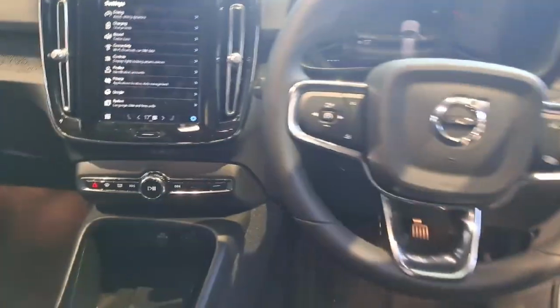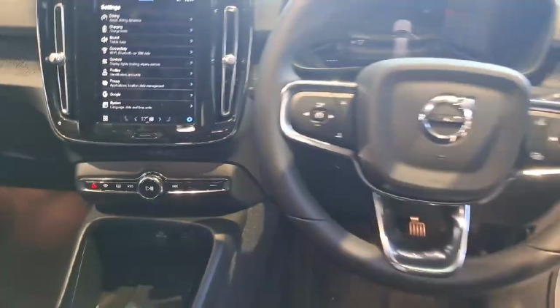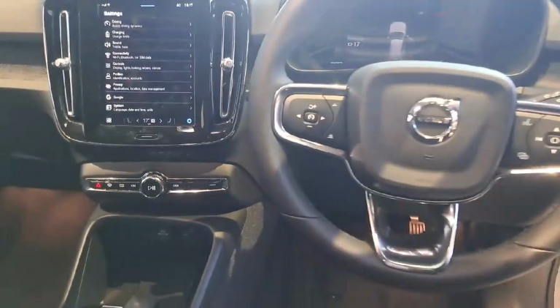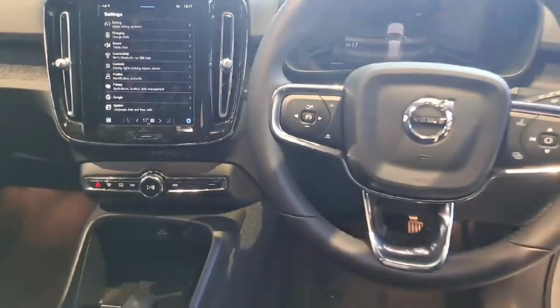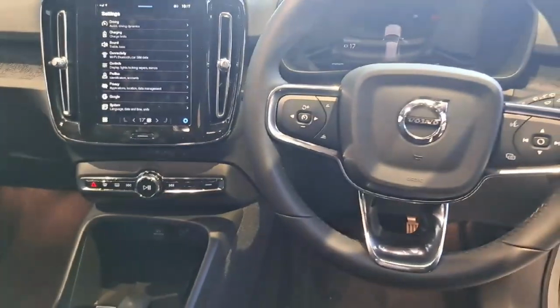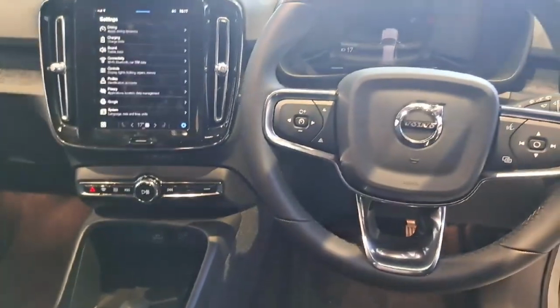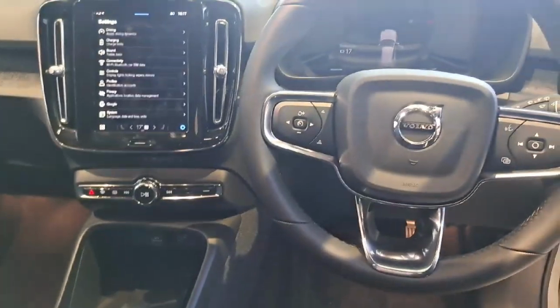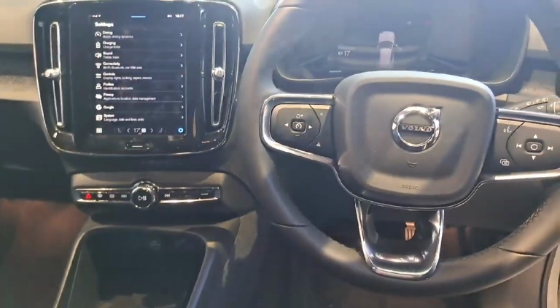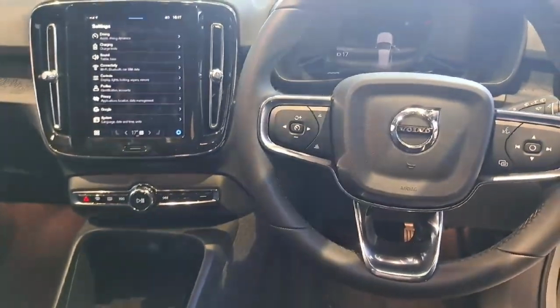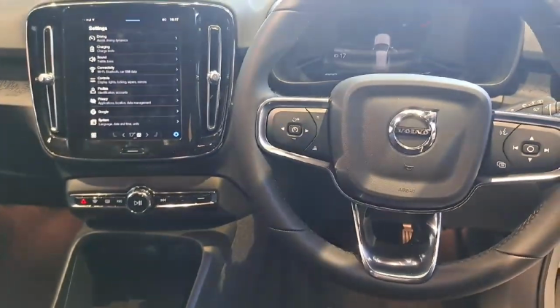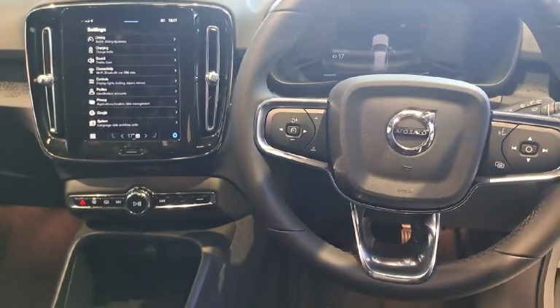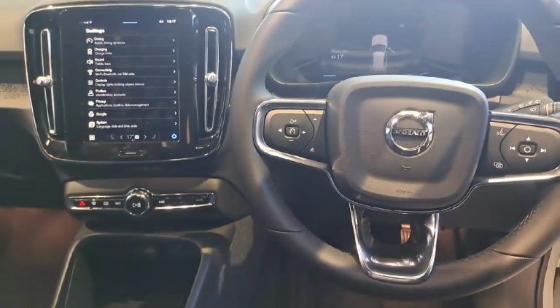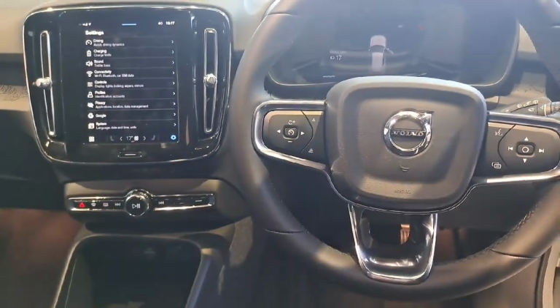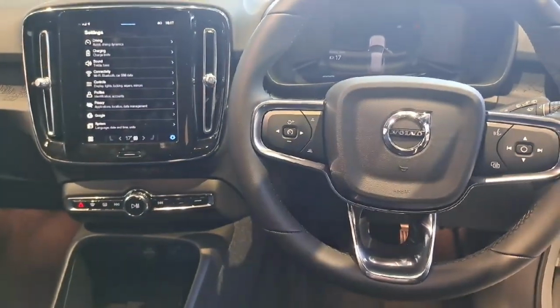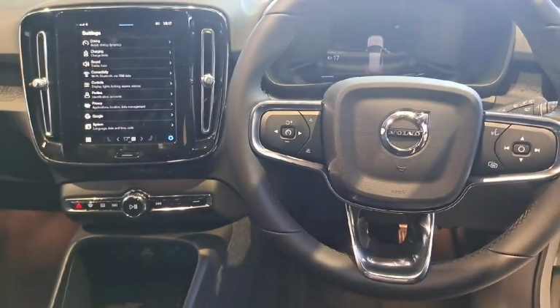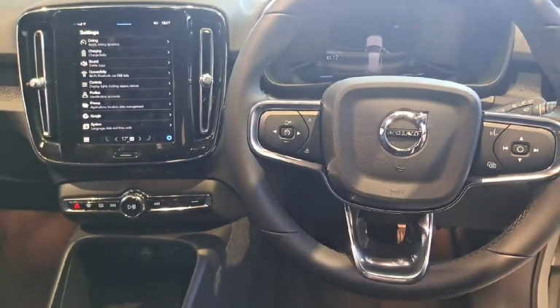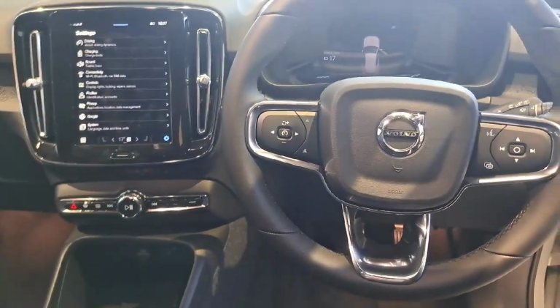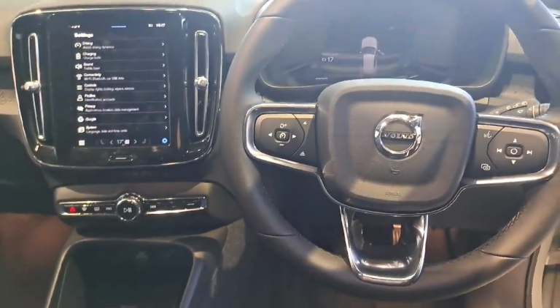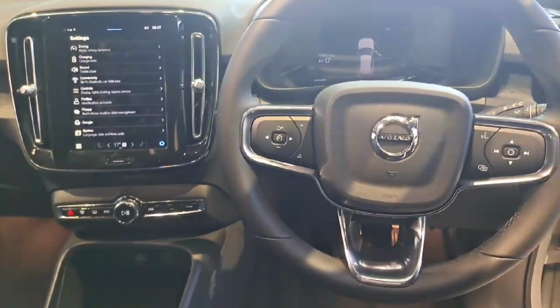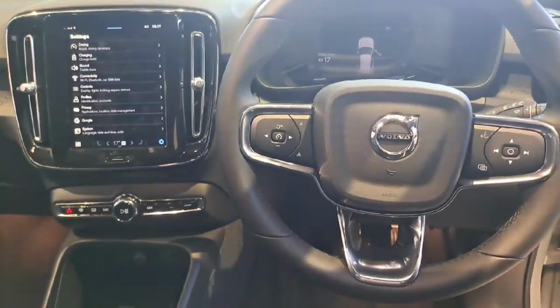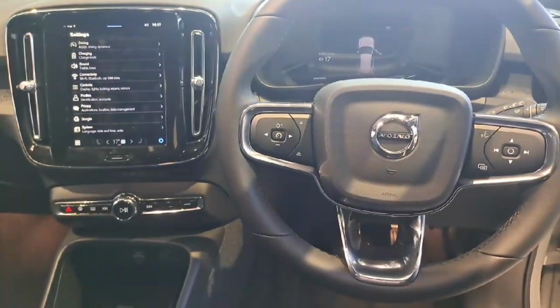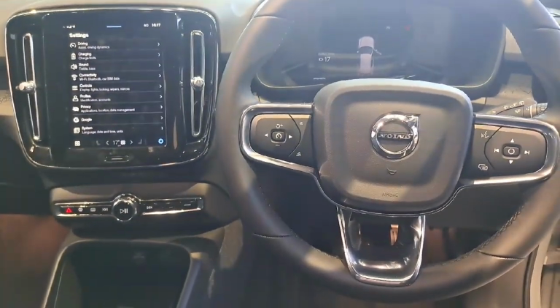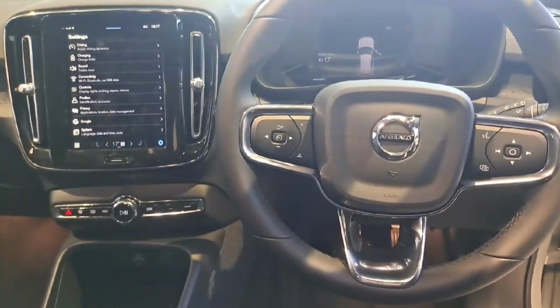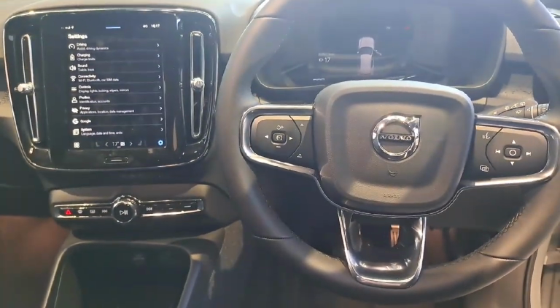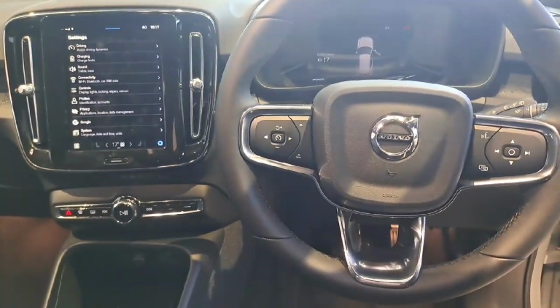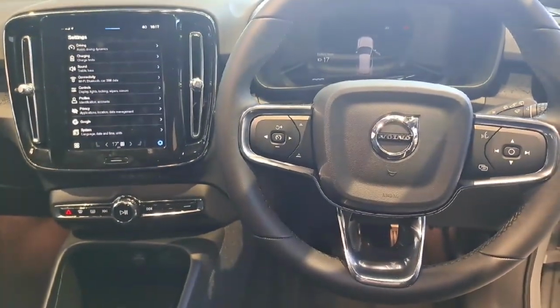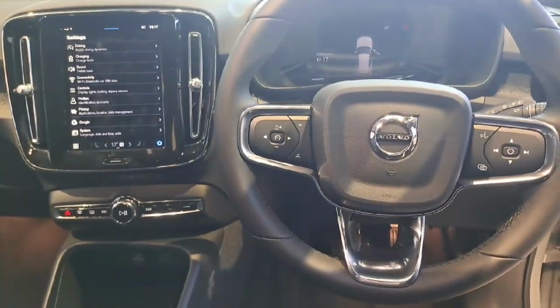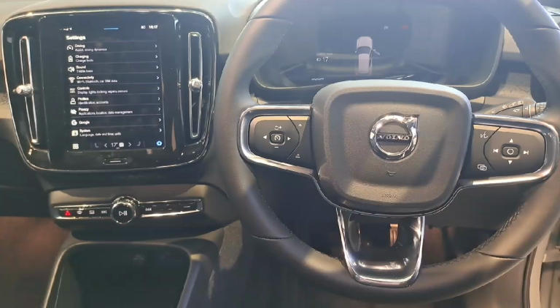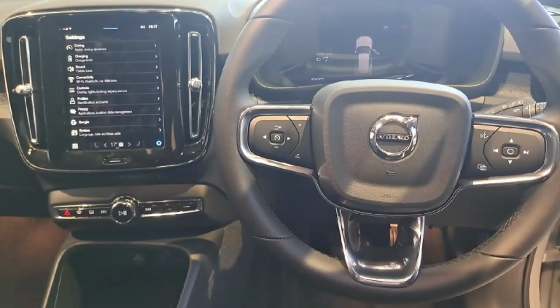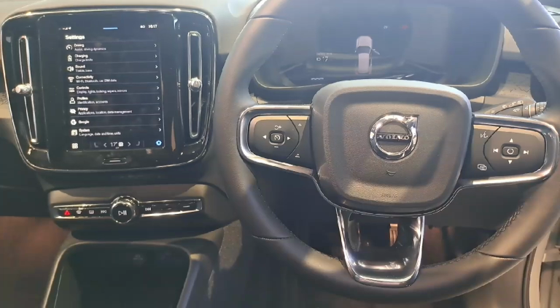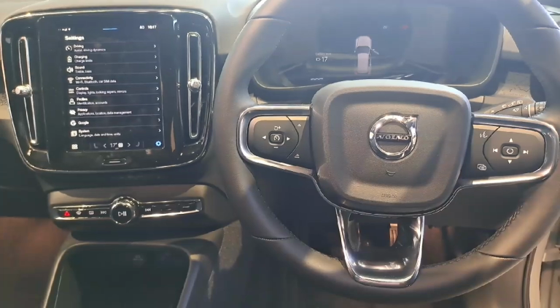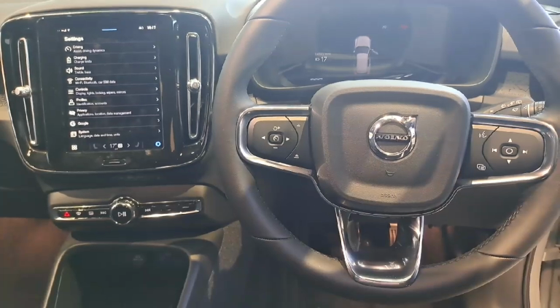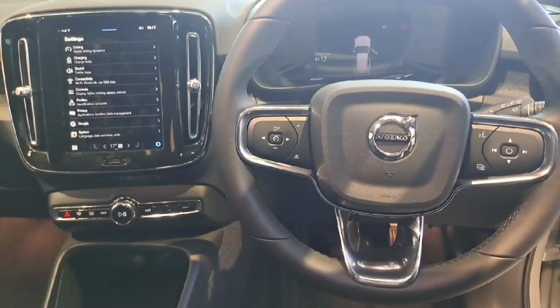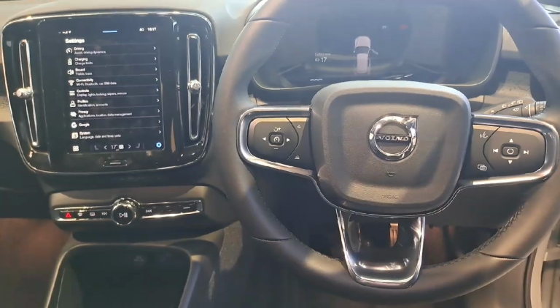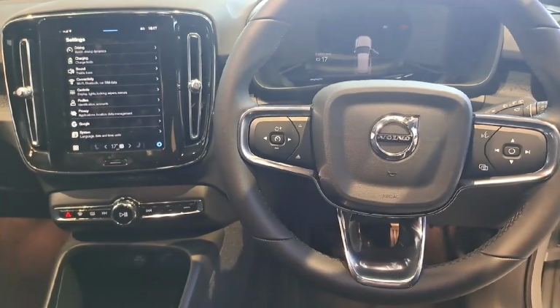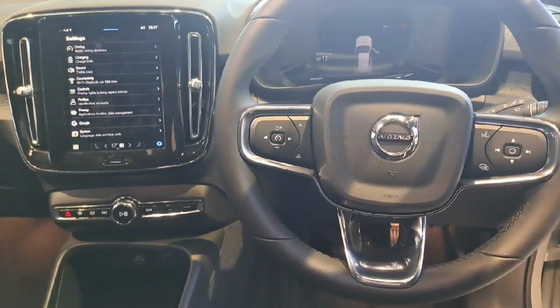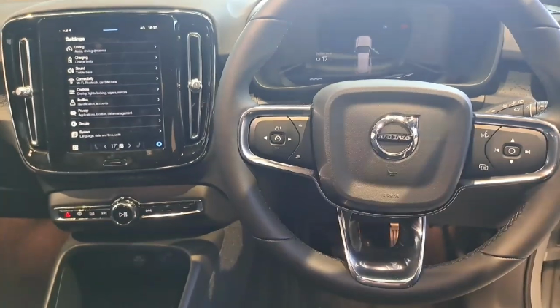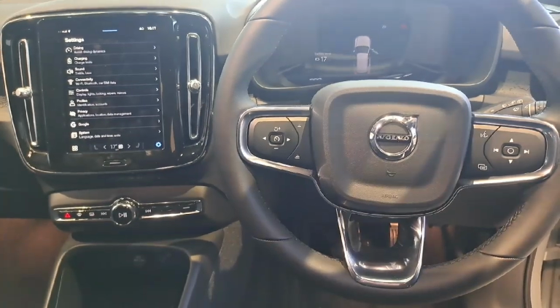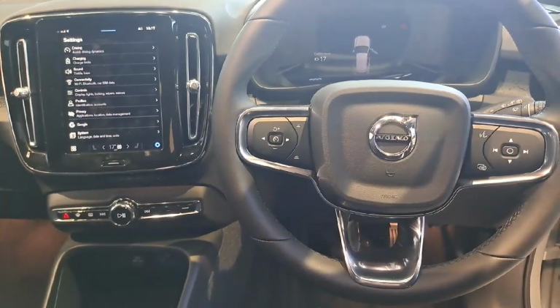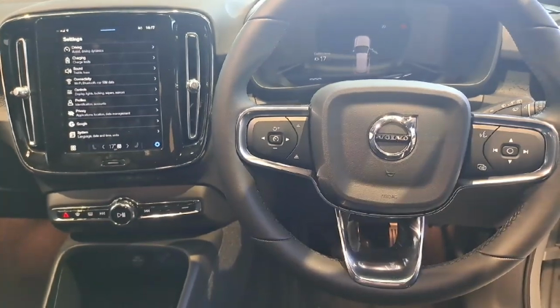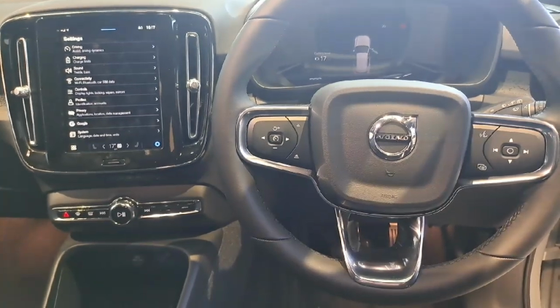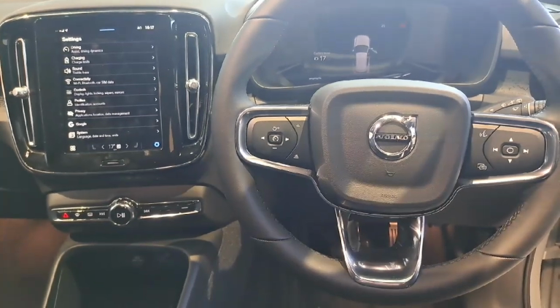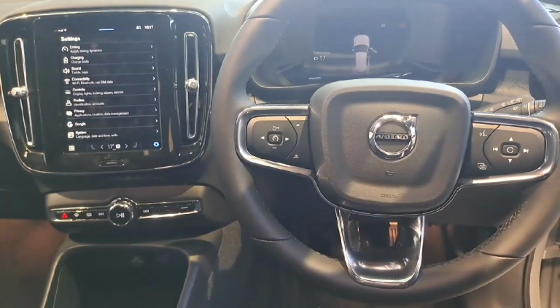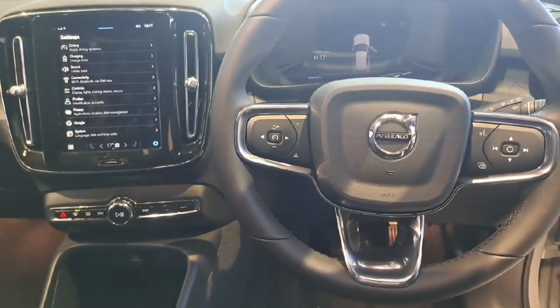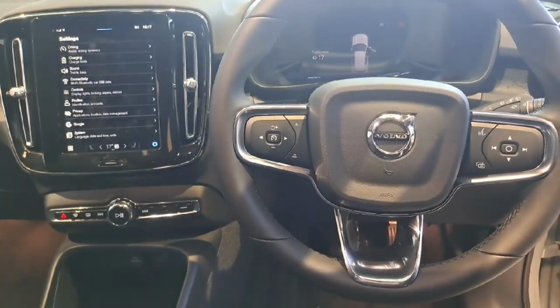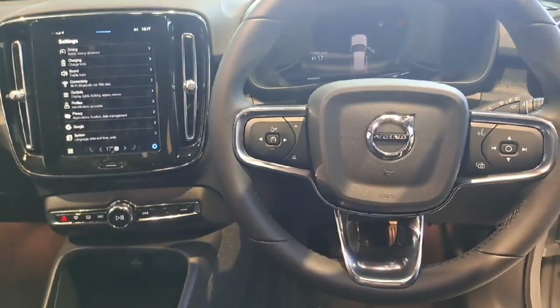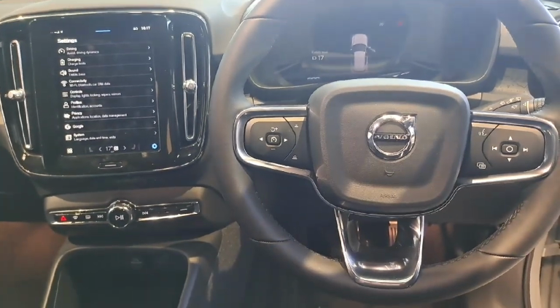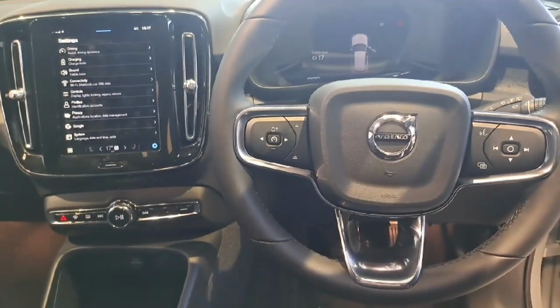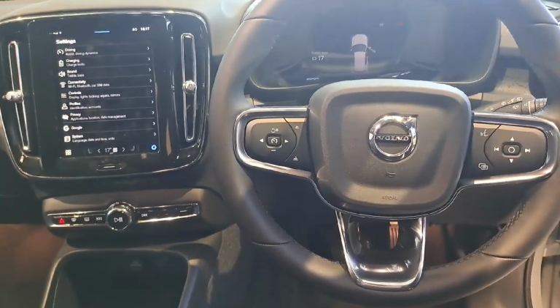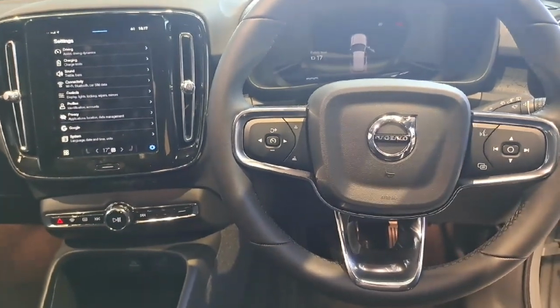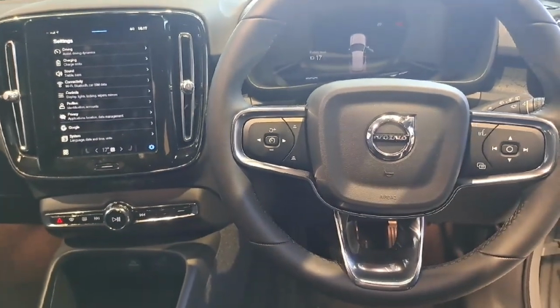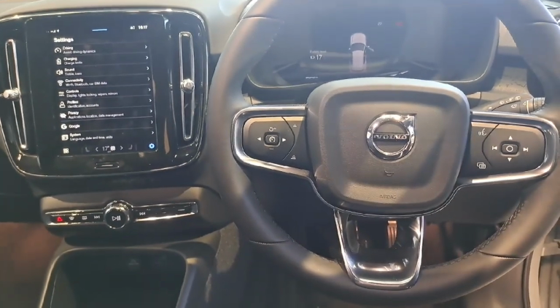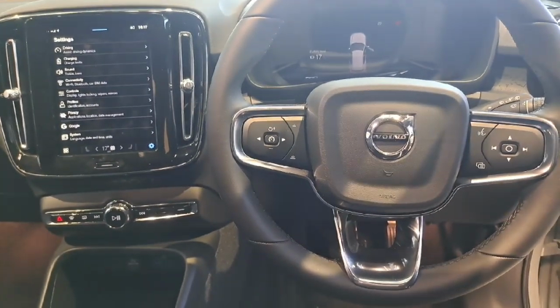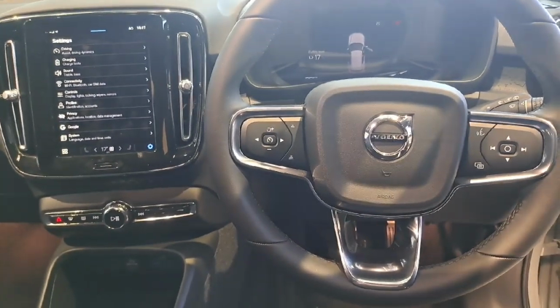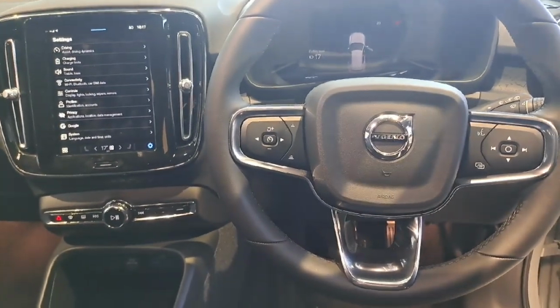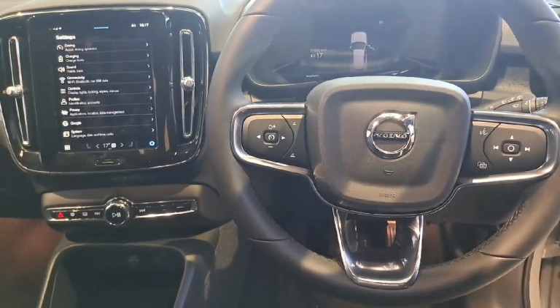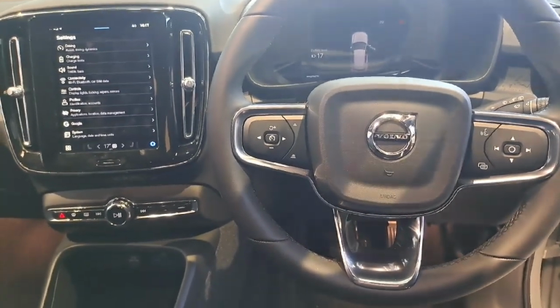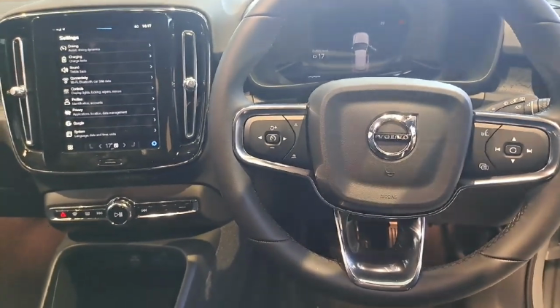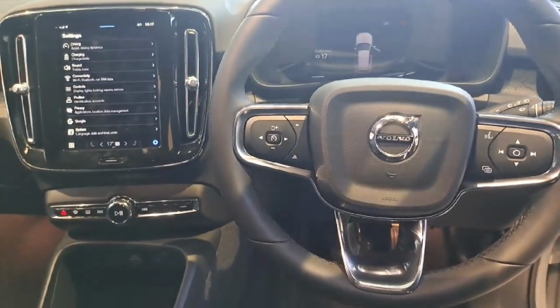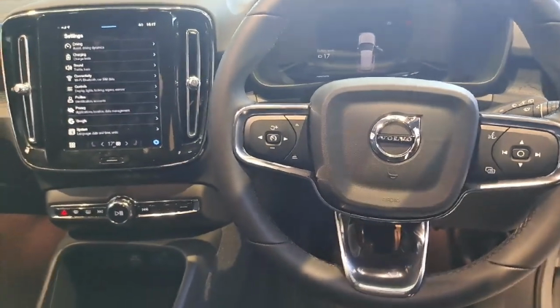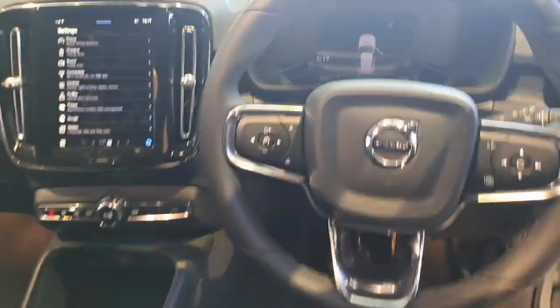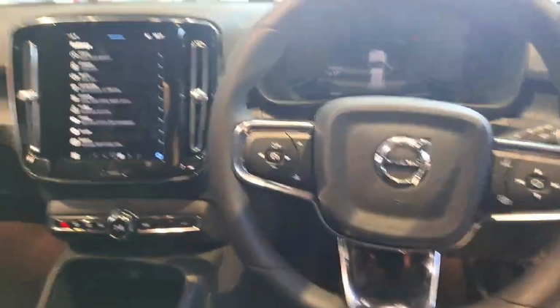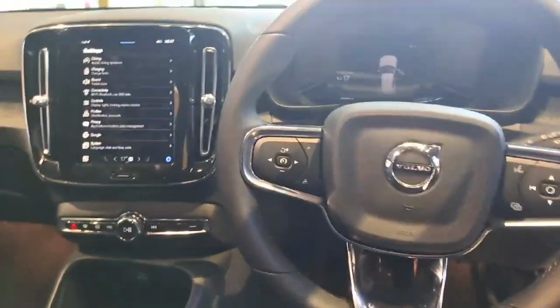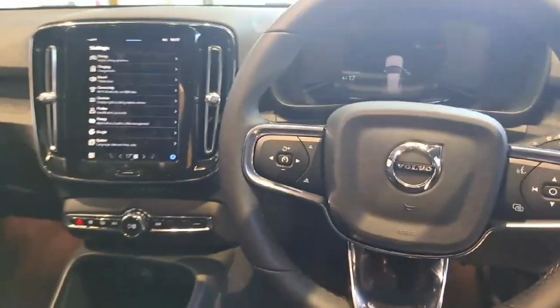The steering wheel is multi-use with pilot assist on the left, cruise control on the left, and media controls on the right. Now for the back.